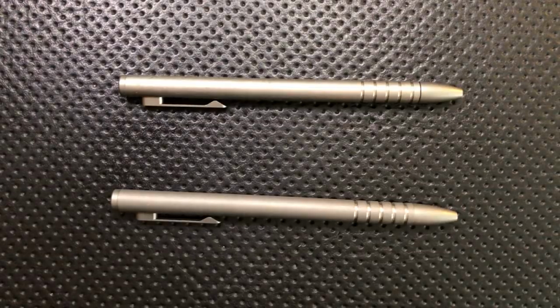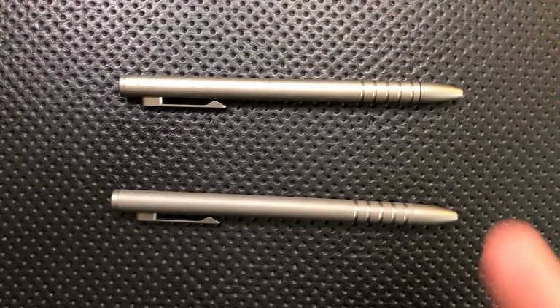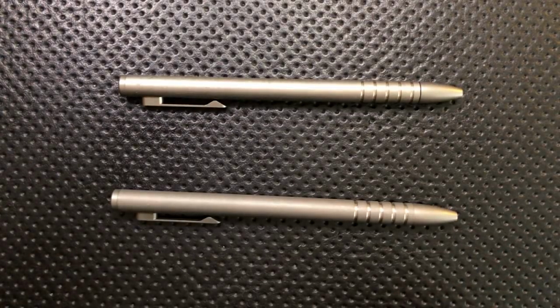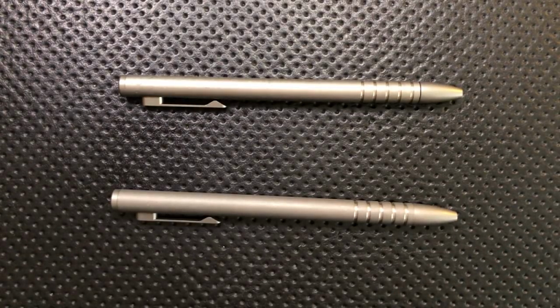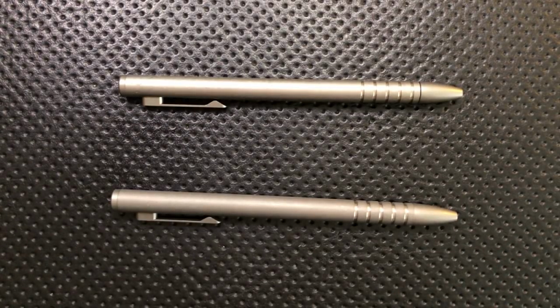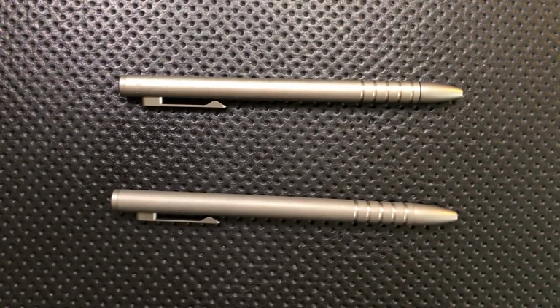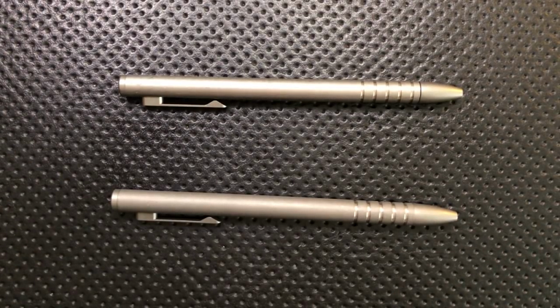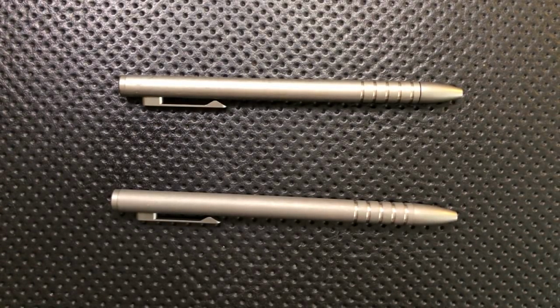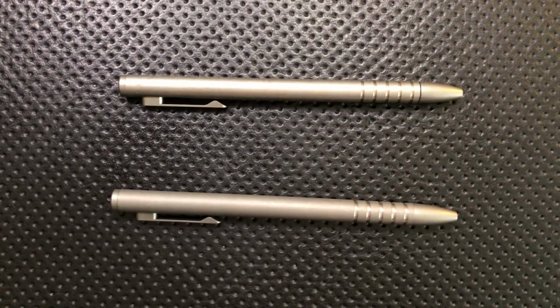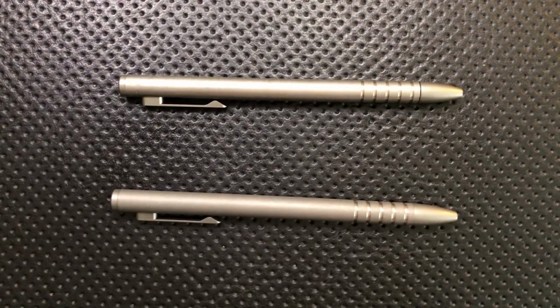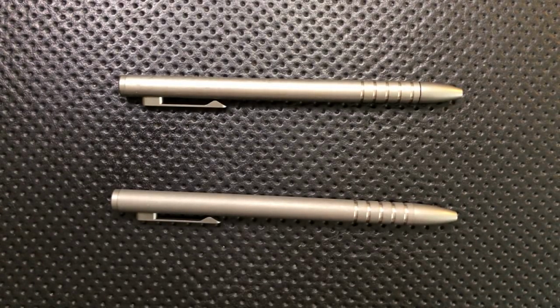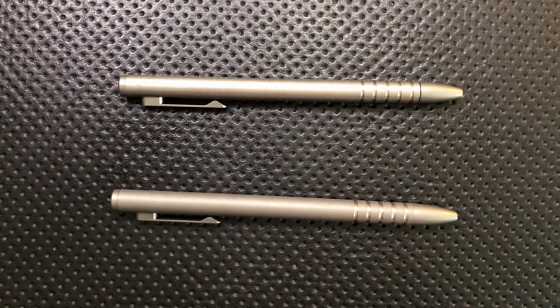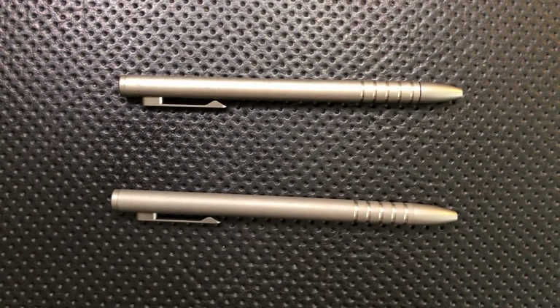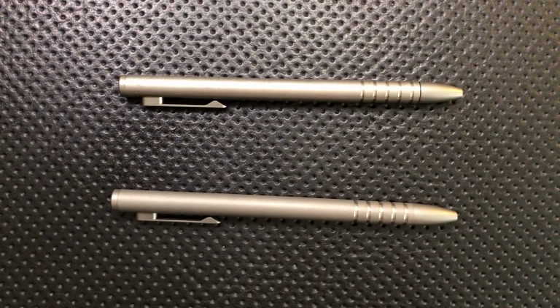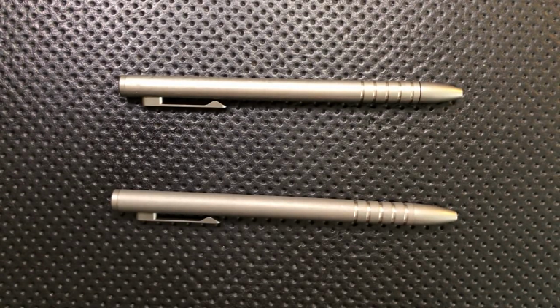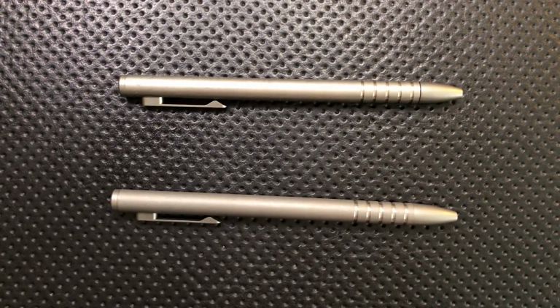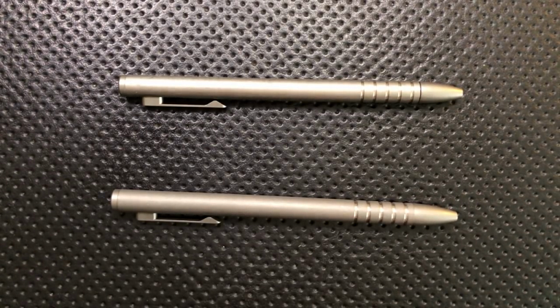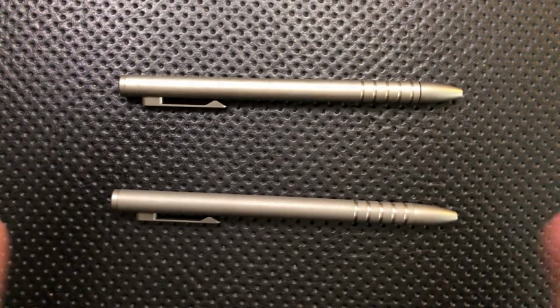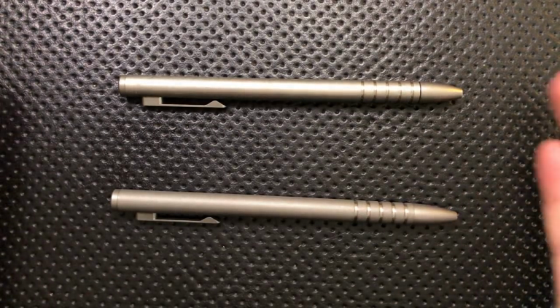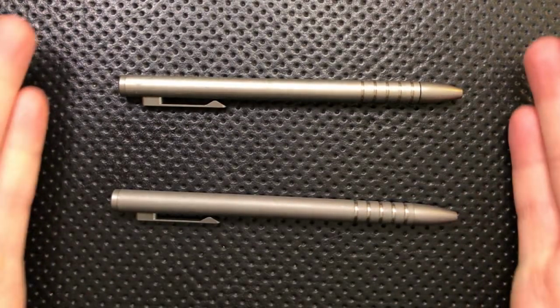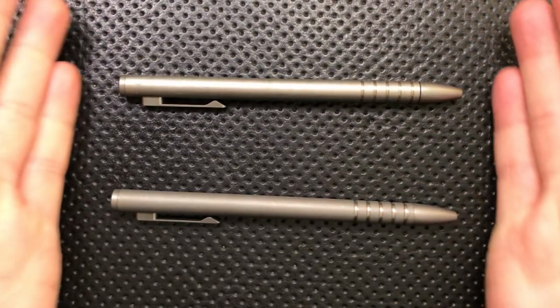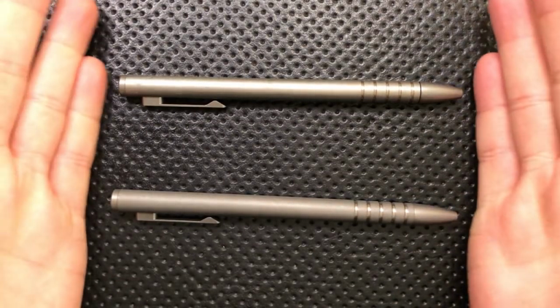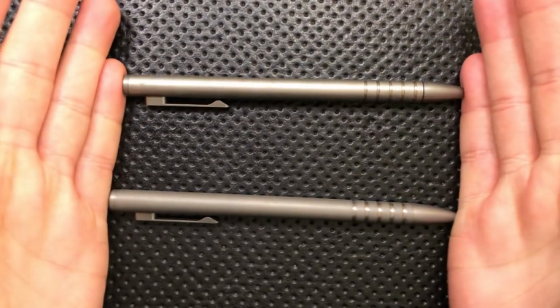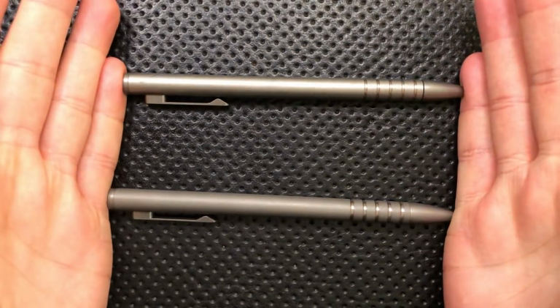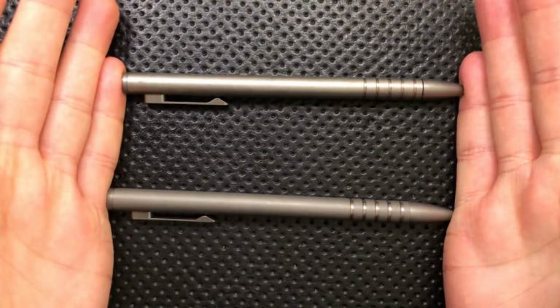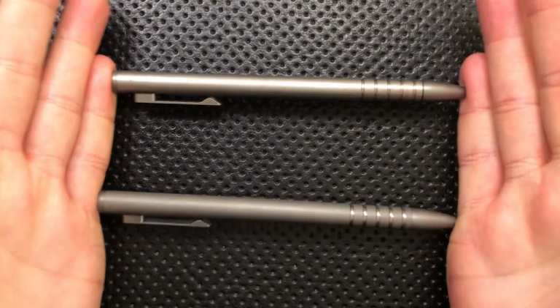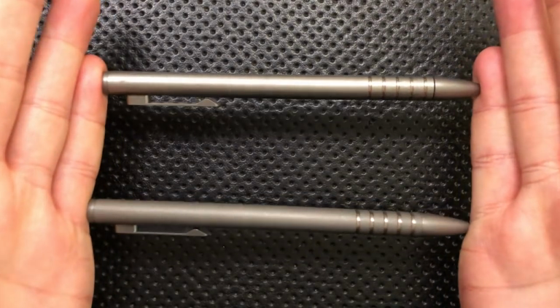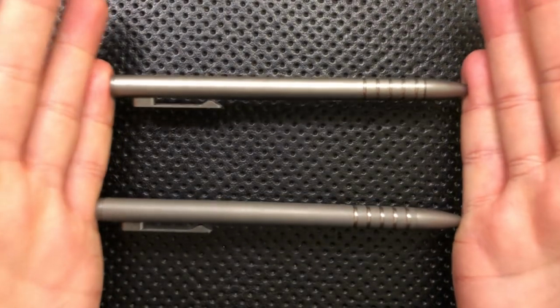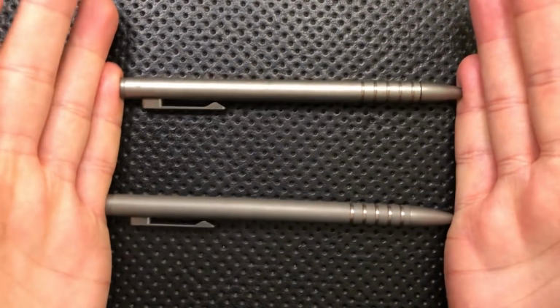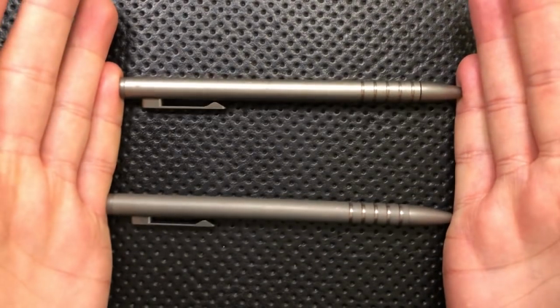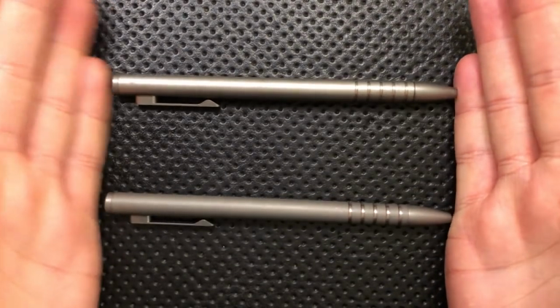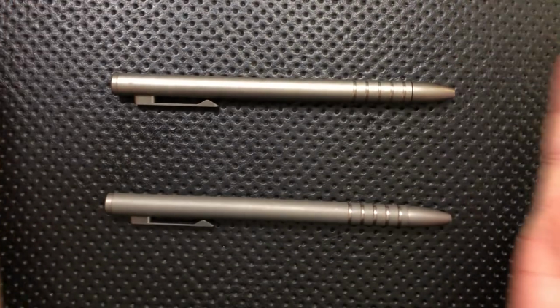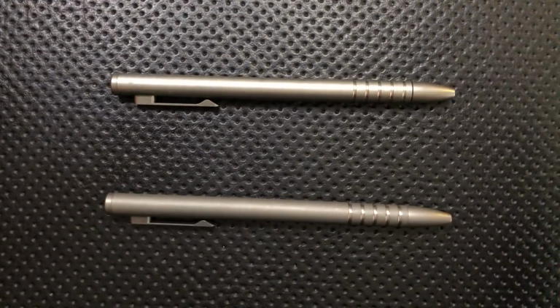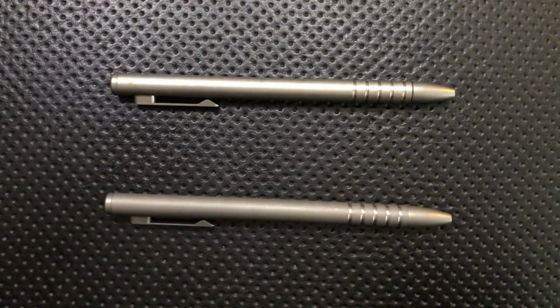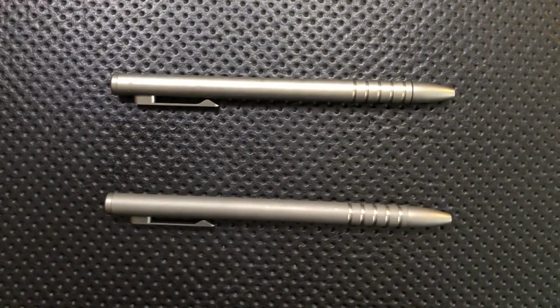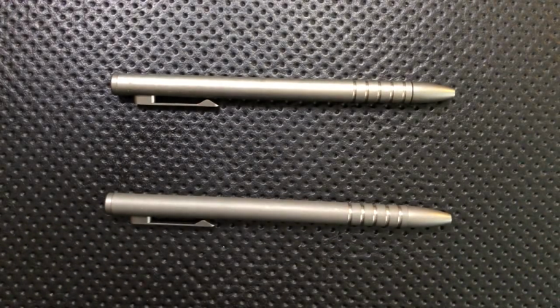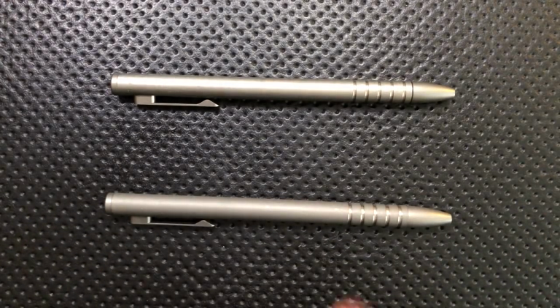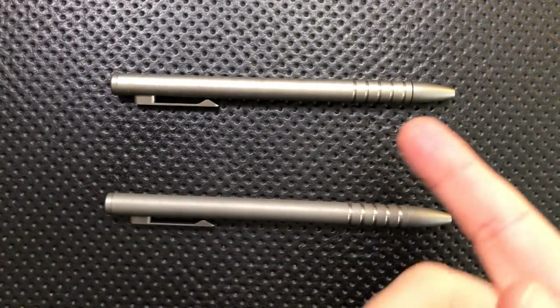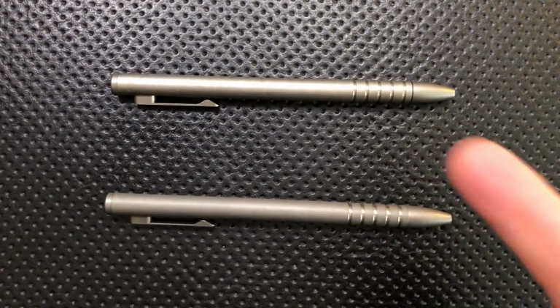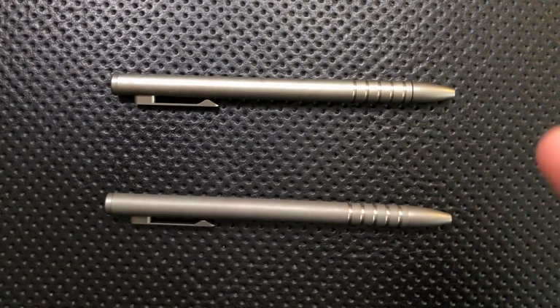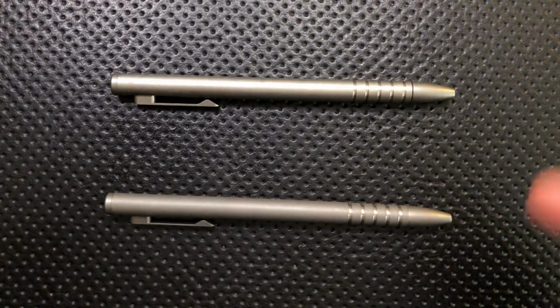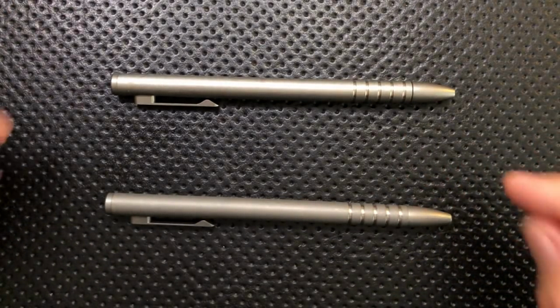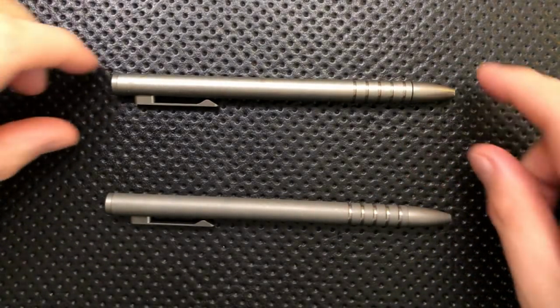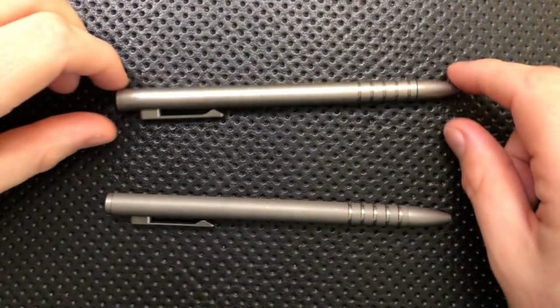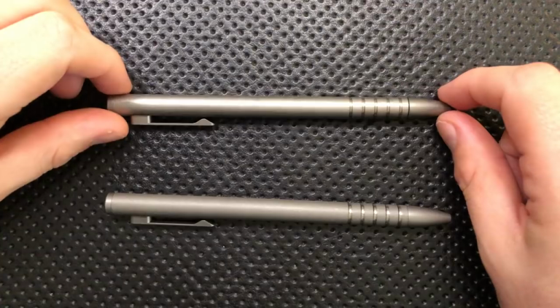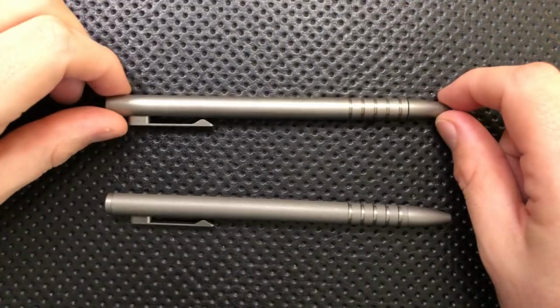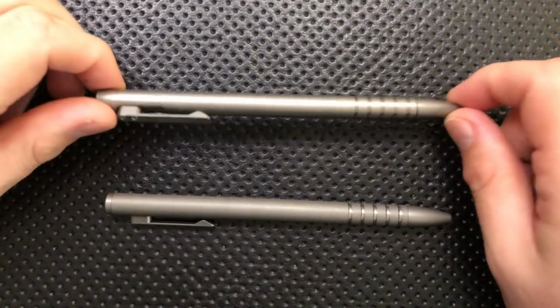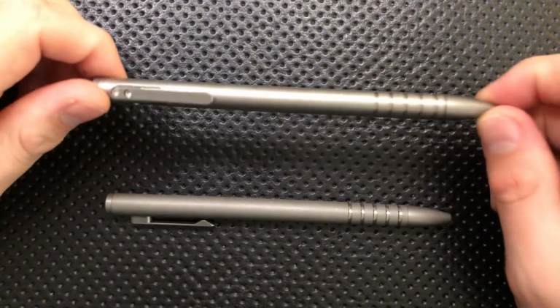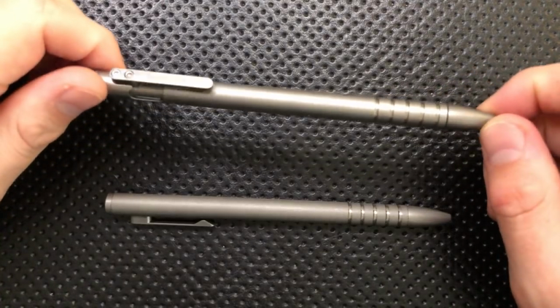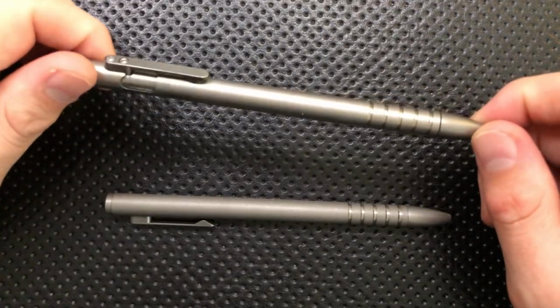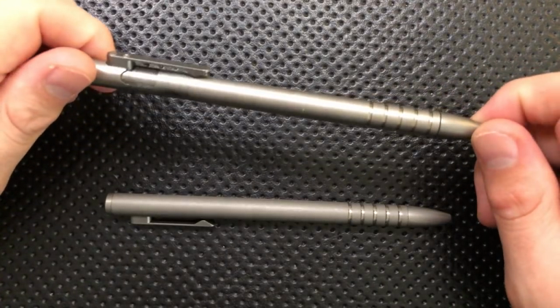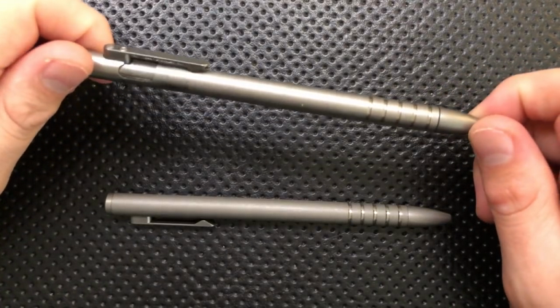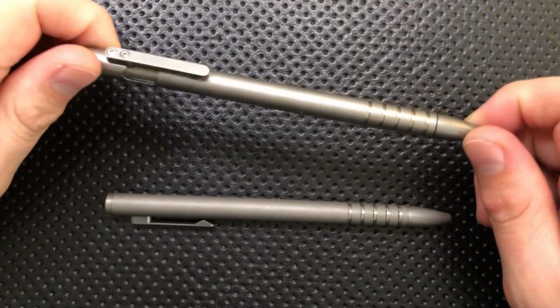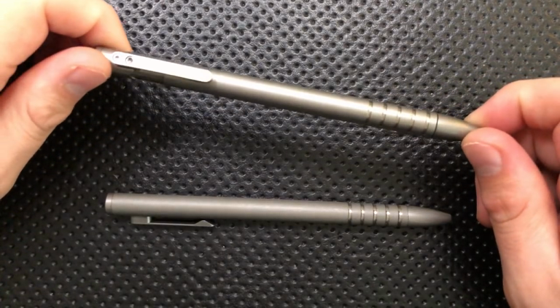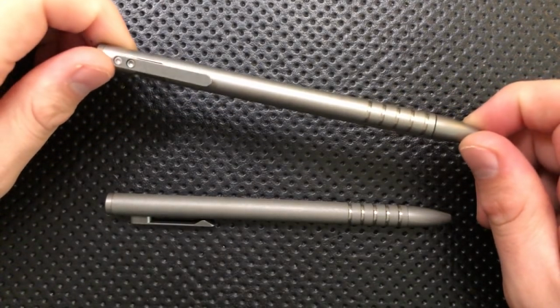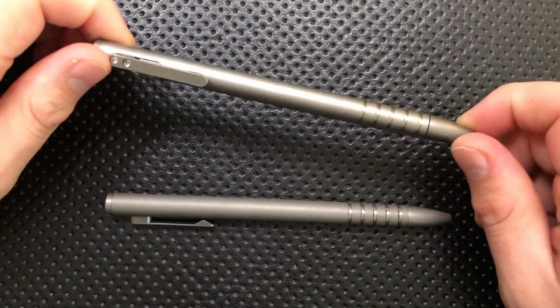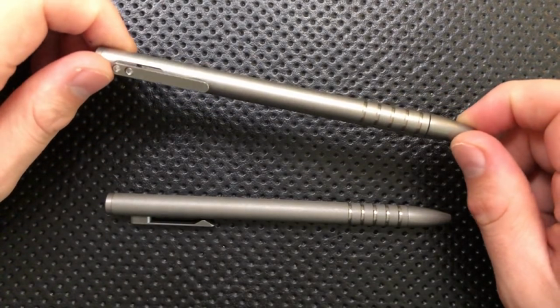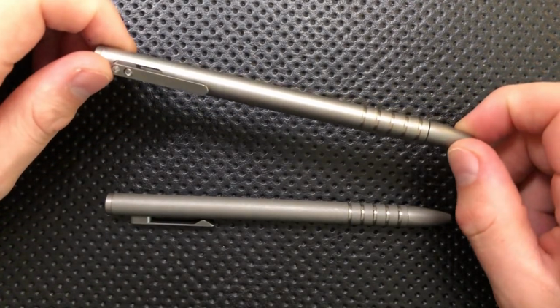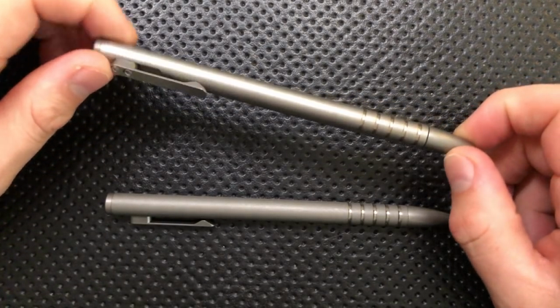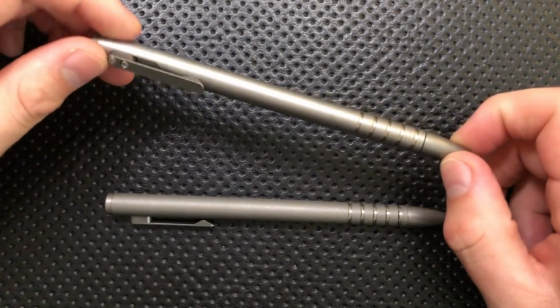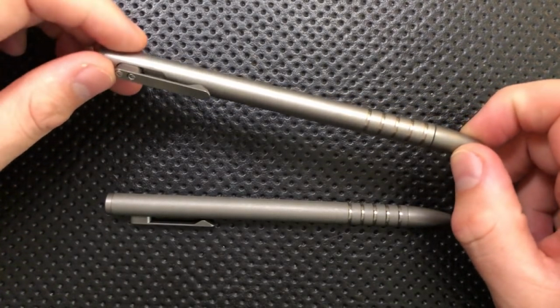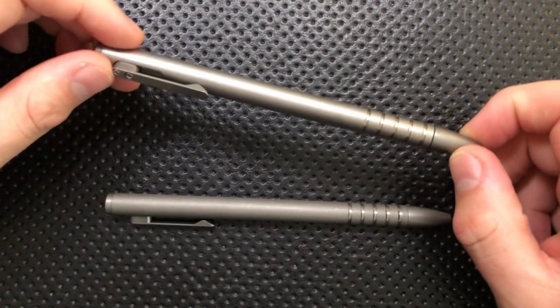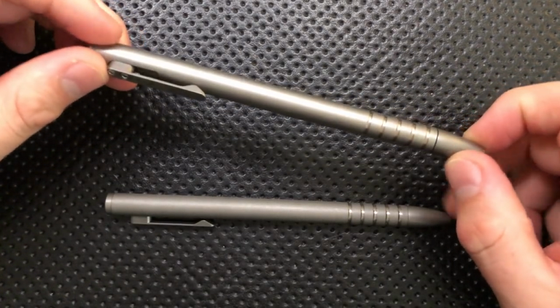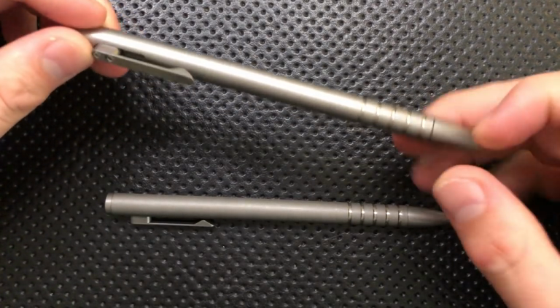Hey everybody, Nick here, and today I've got a review for you of these little guys right here.